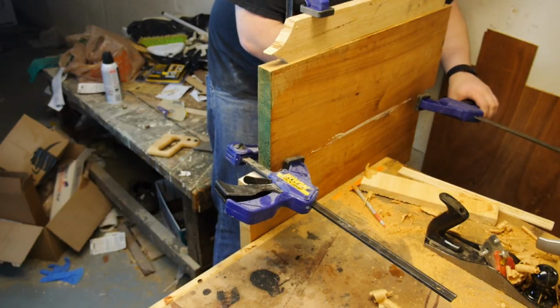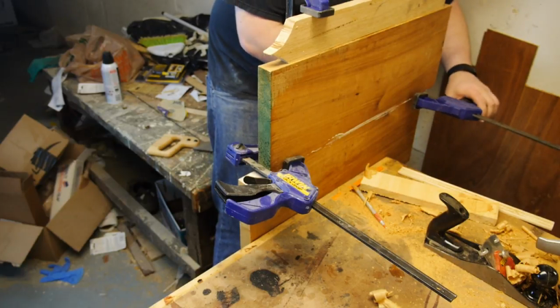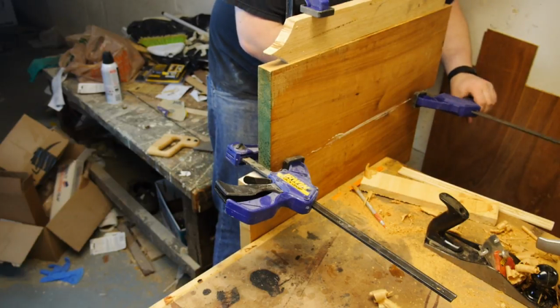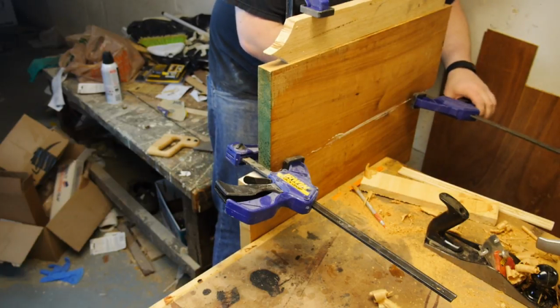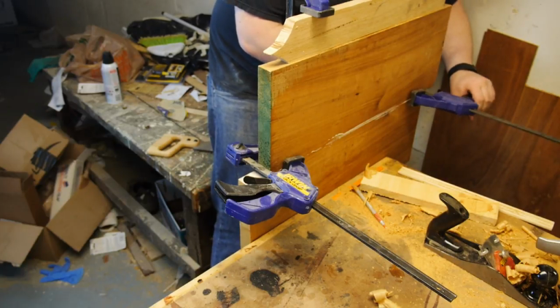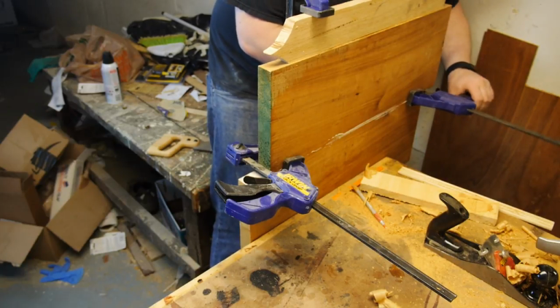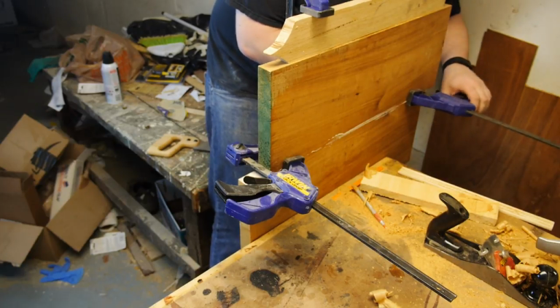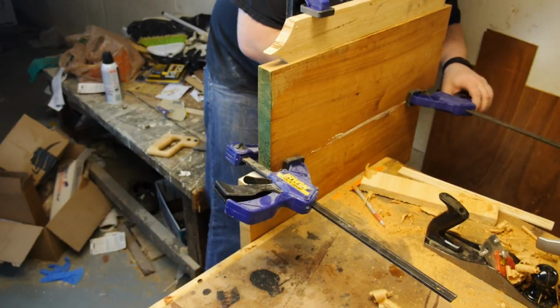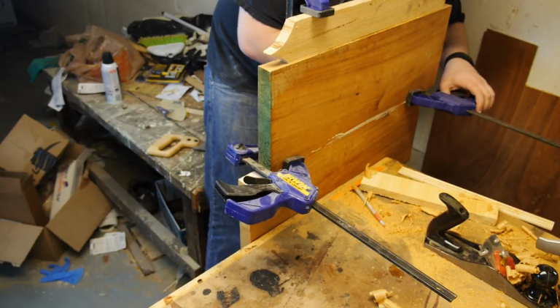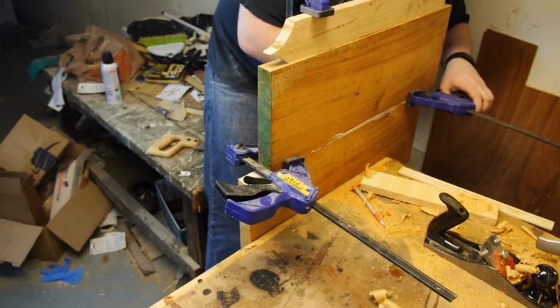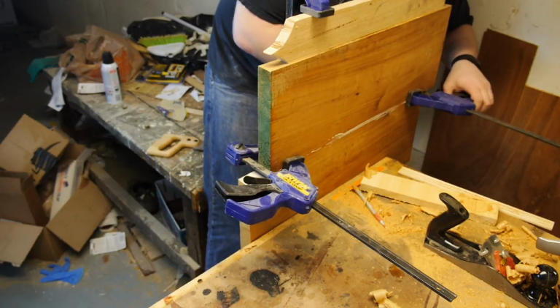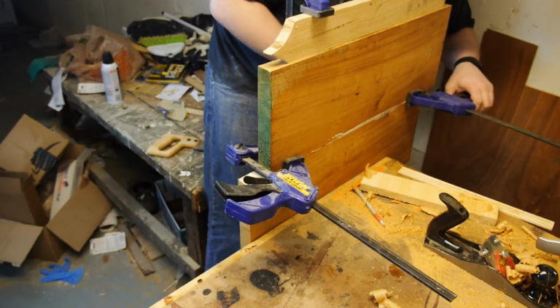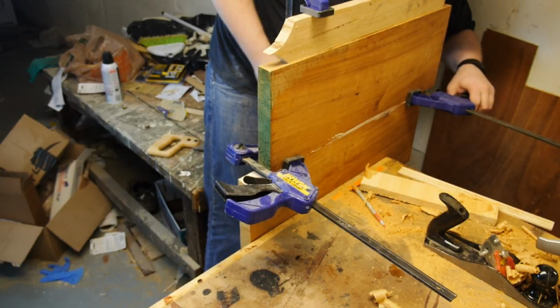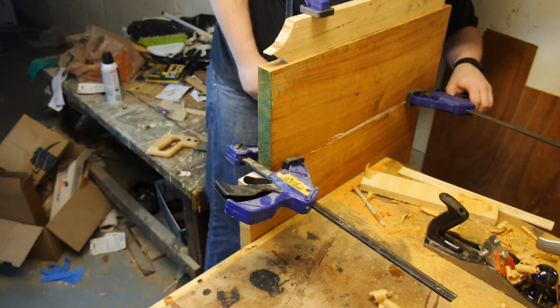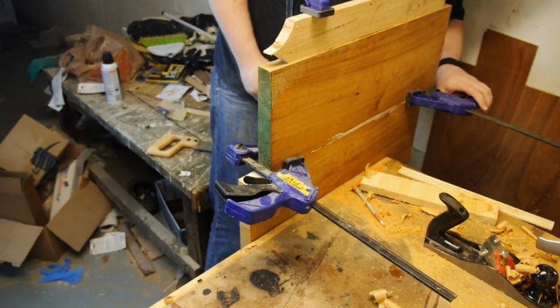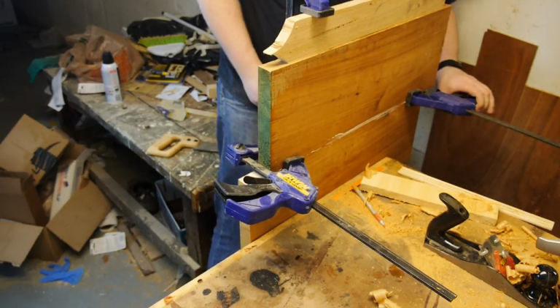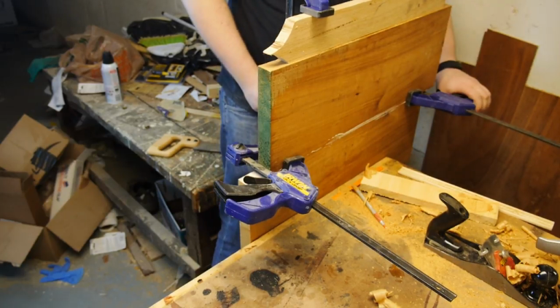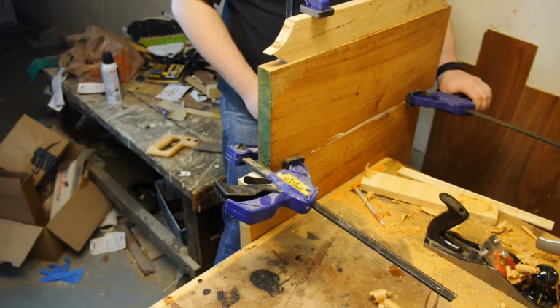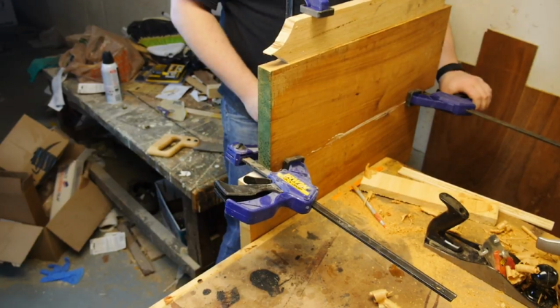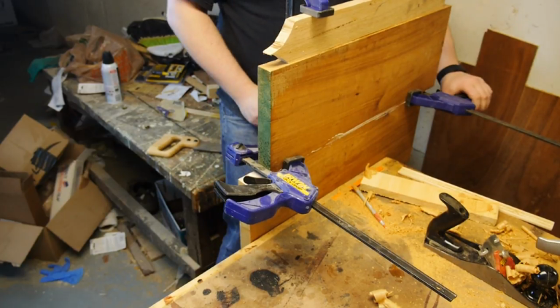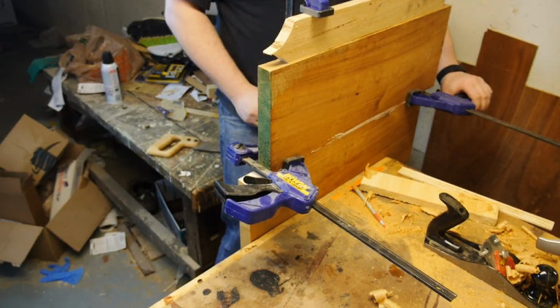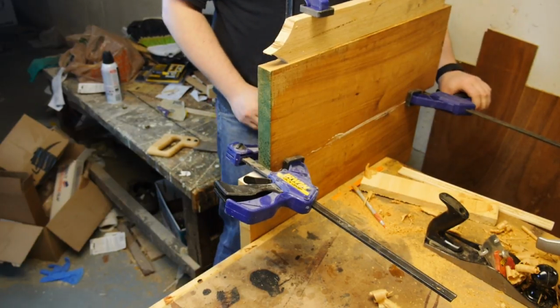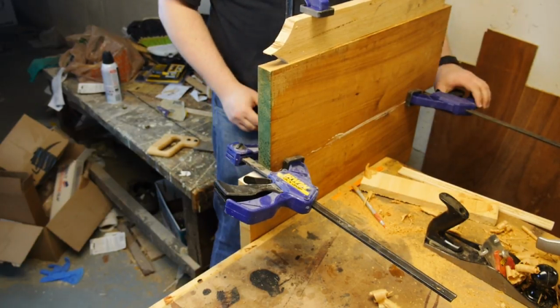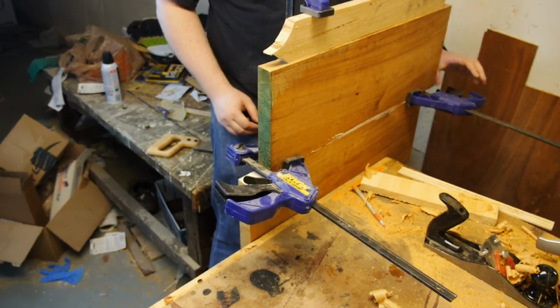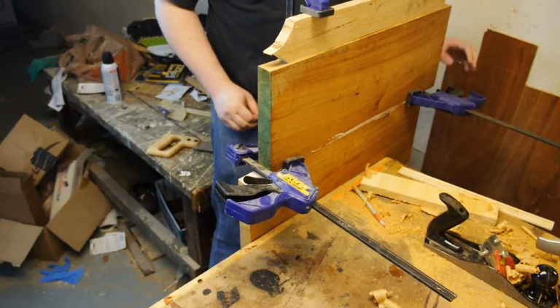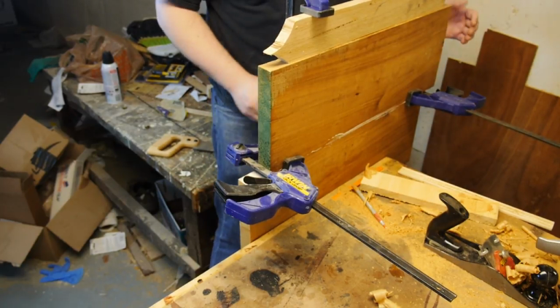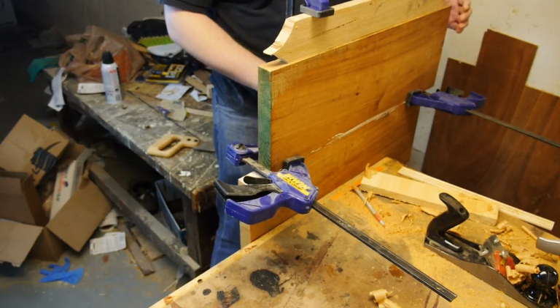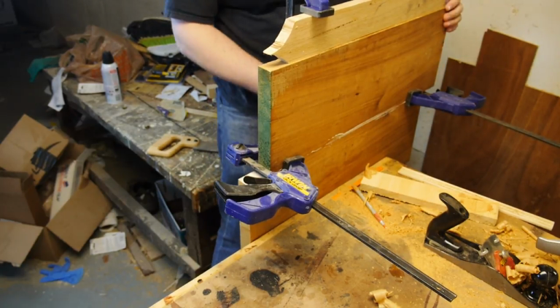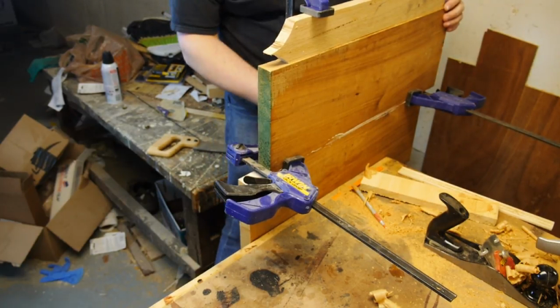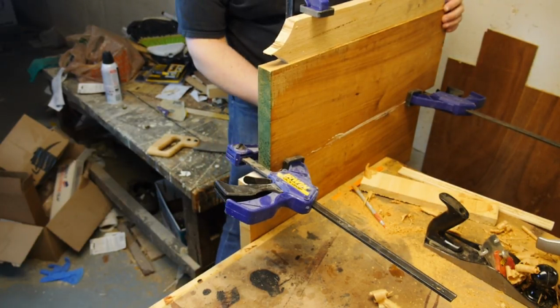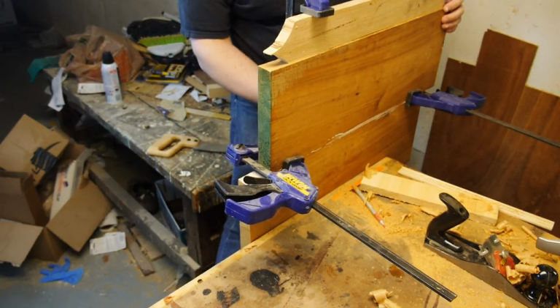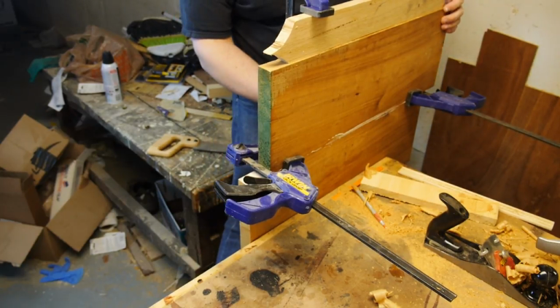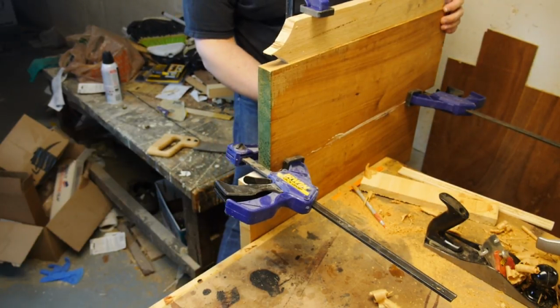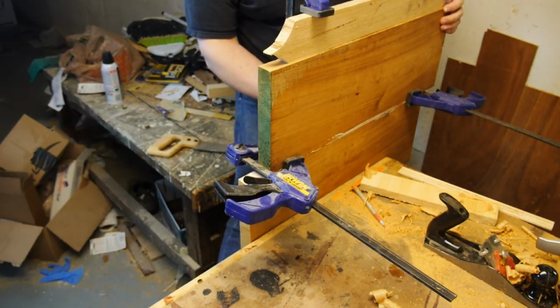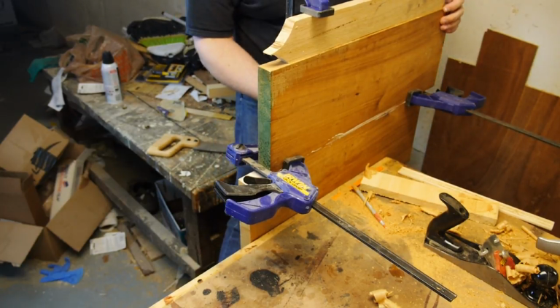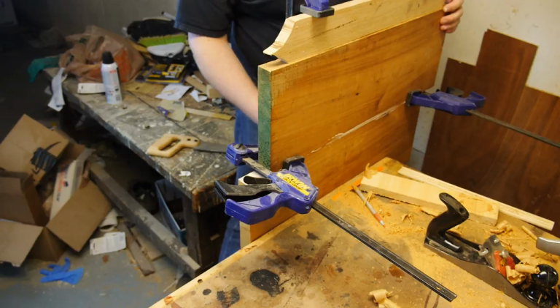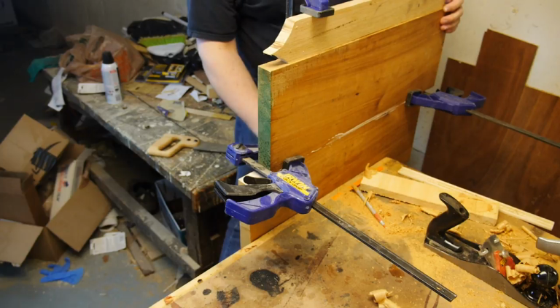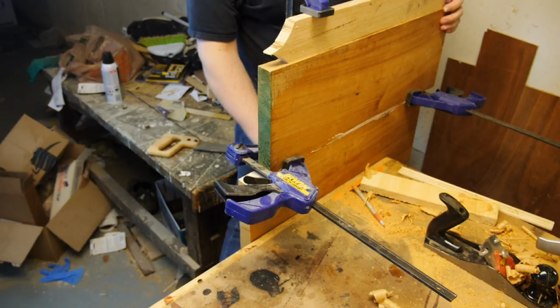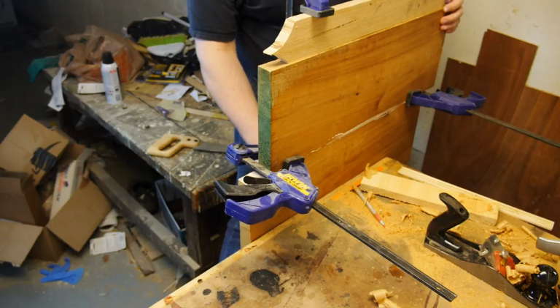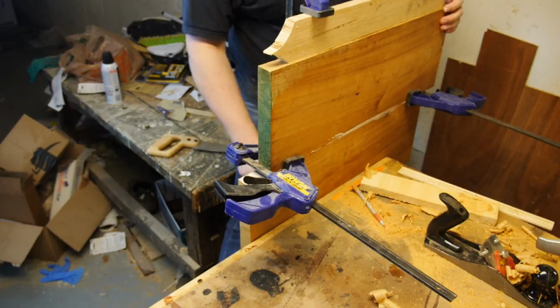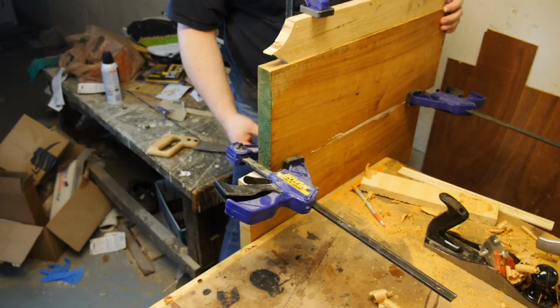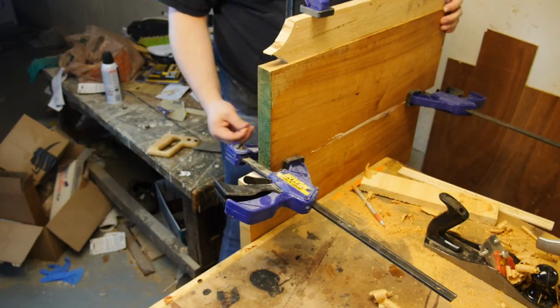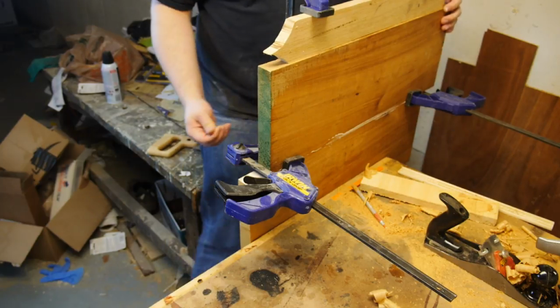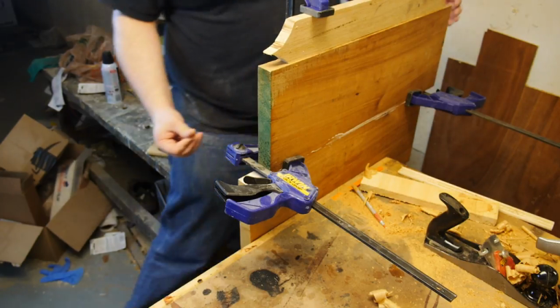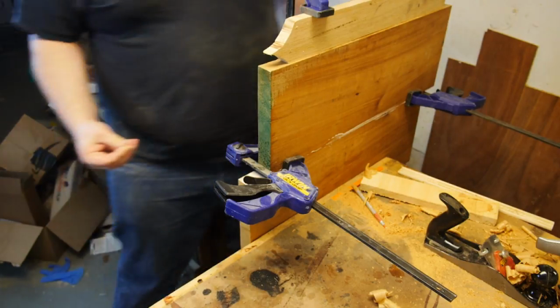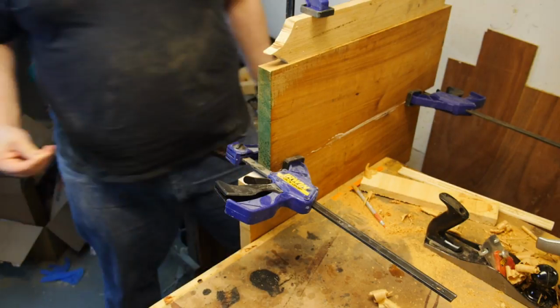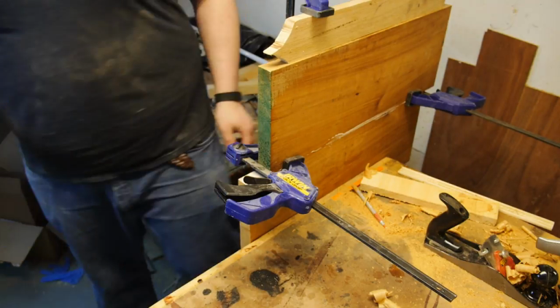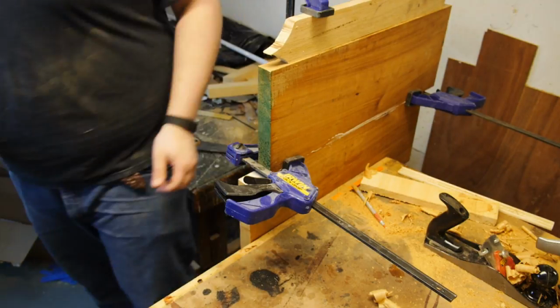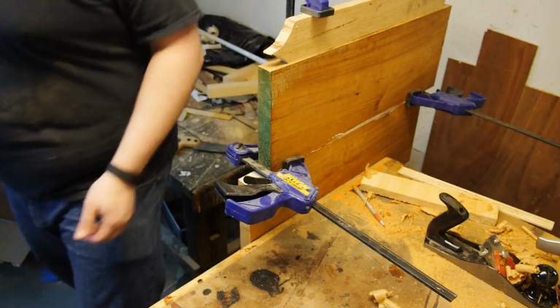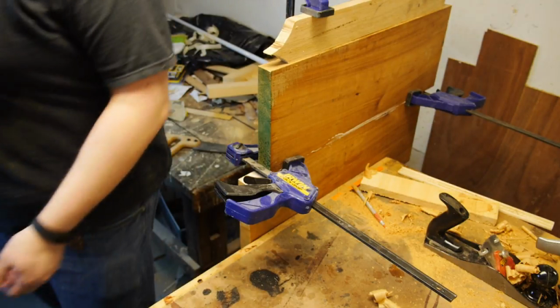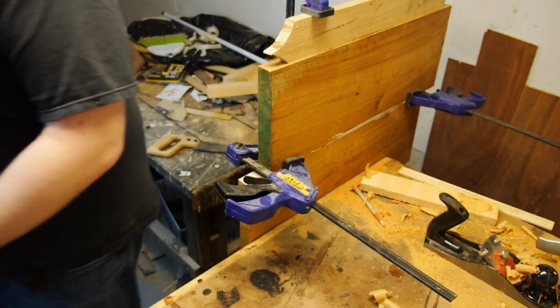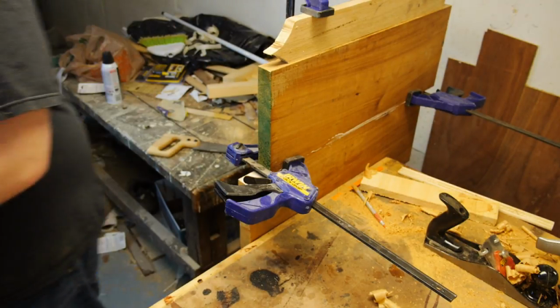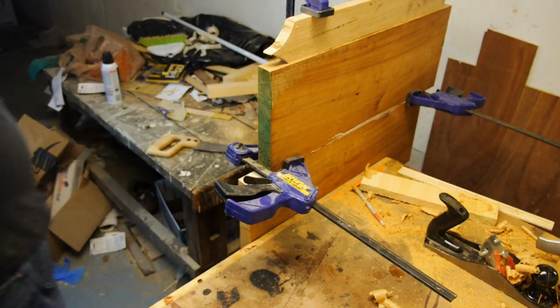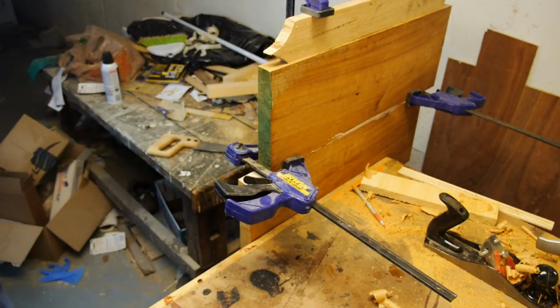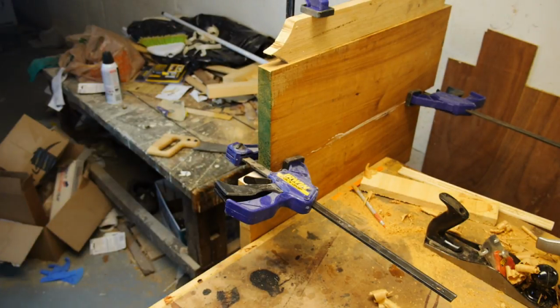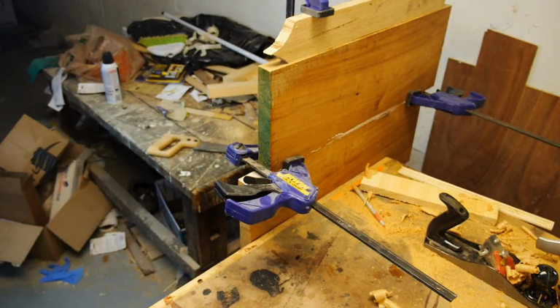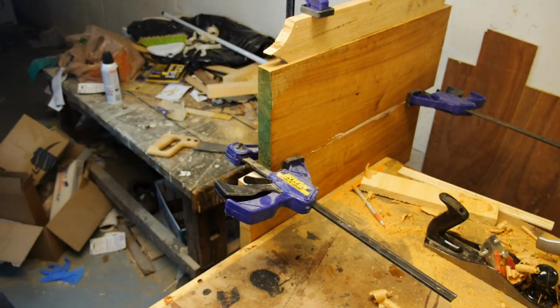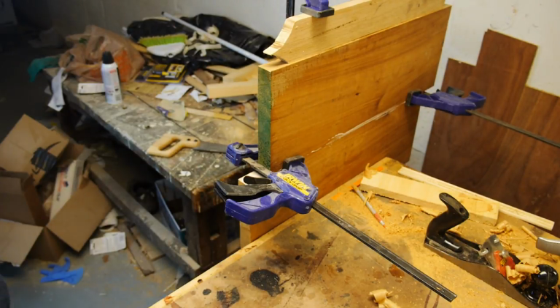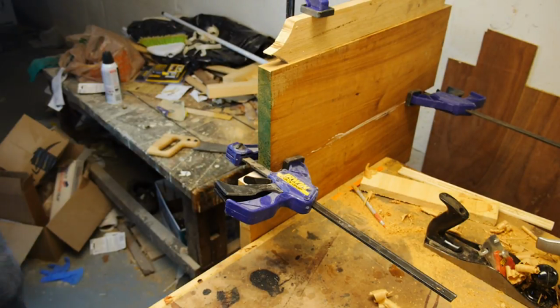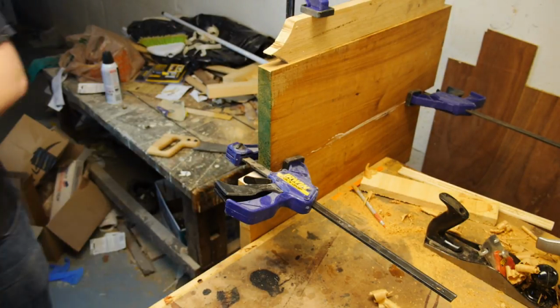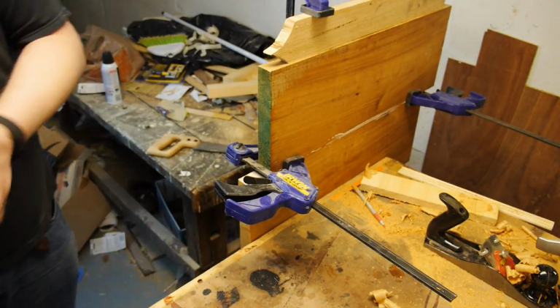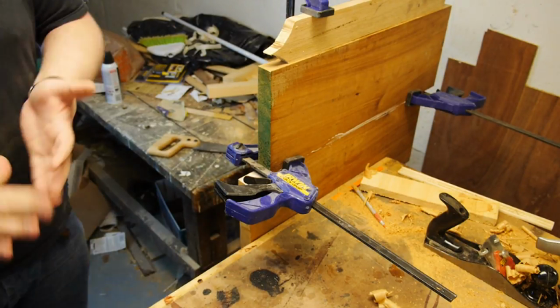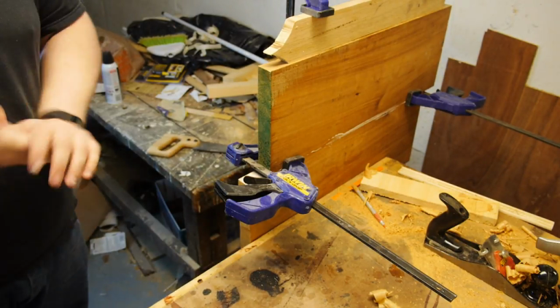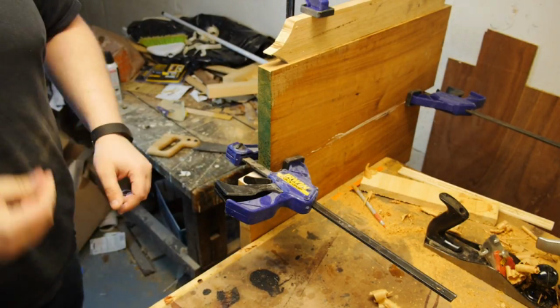Finally line it up and clamp it for all I've got. Unfortunately, the thing is now so wide that only two of my clamps can actually hold it, so I use a large clamping caul to try to distribute the pressure more evenly.